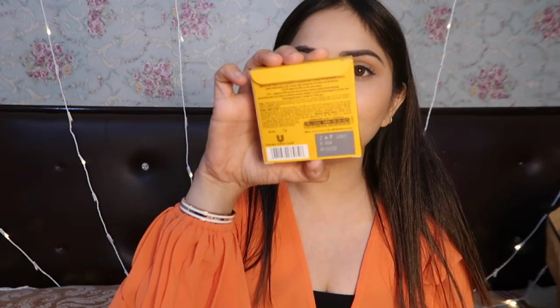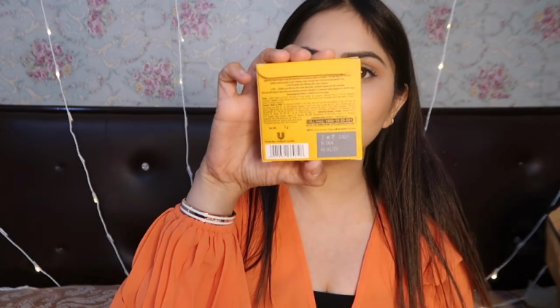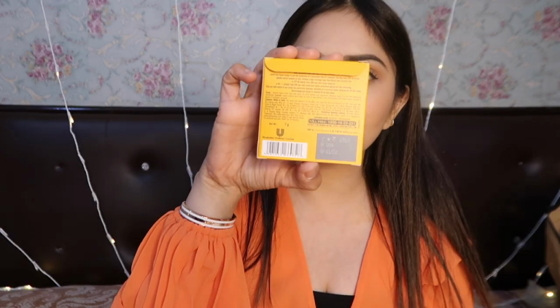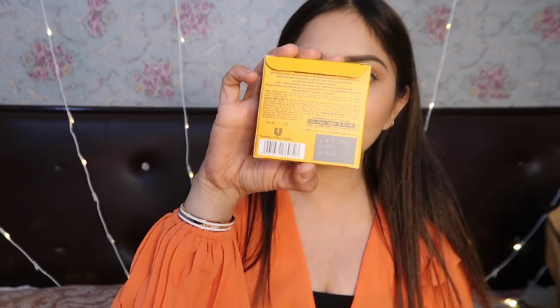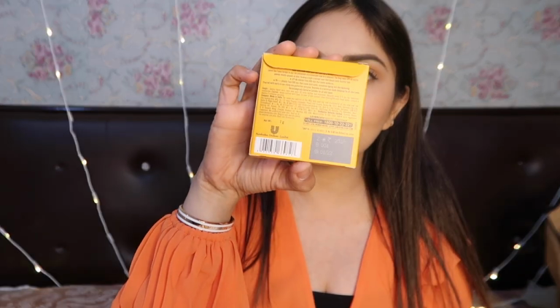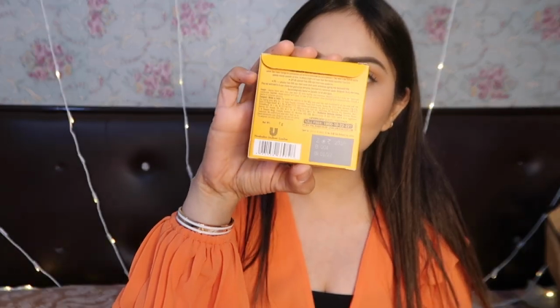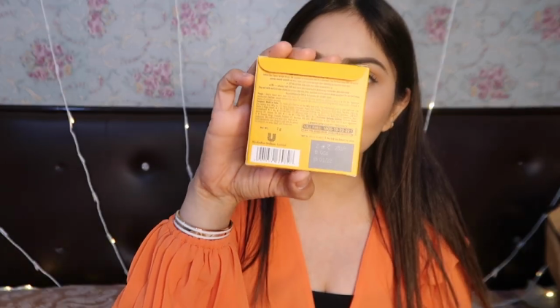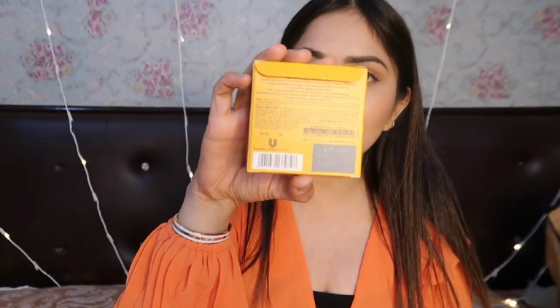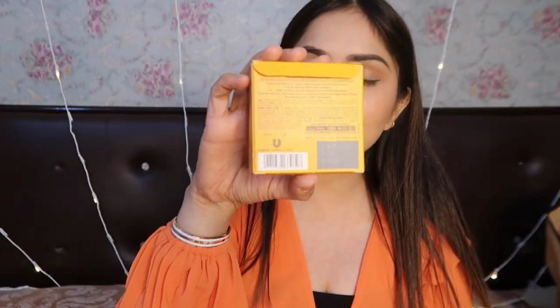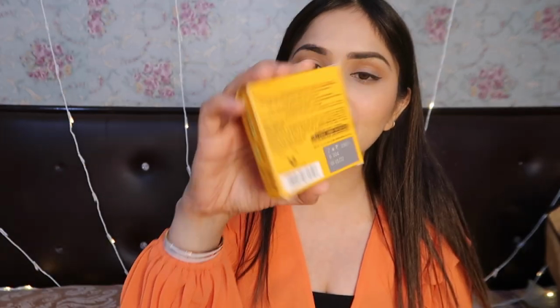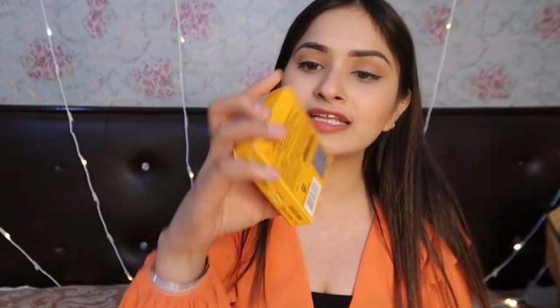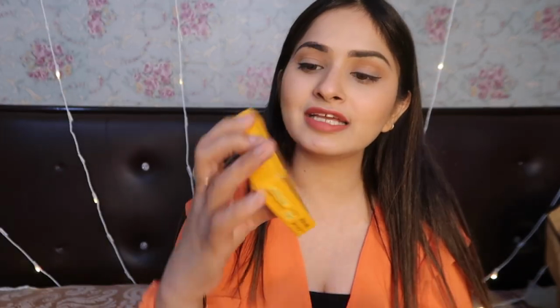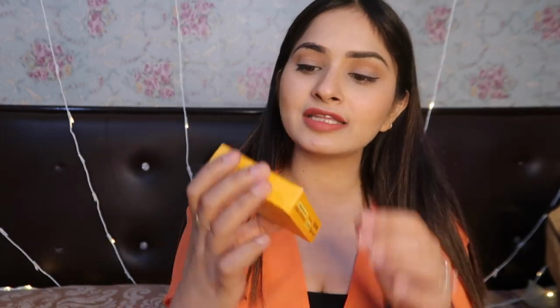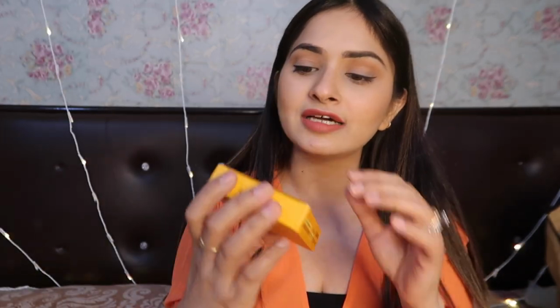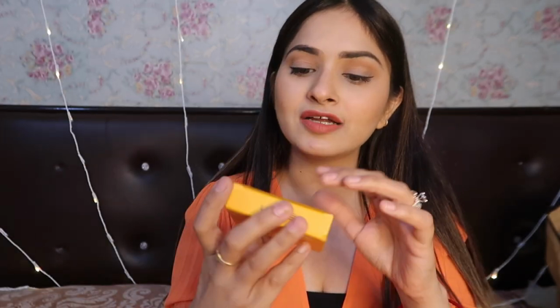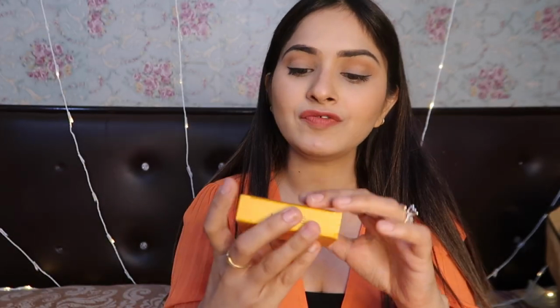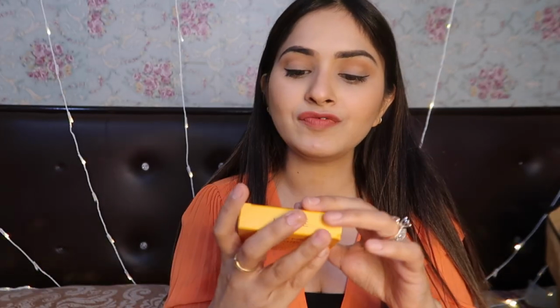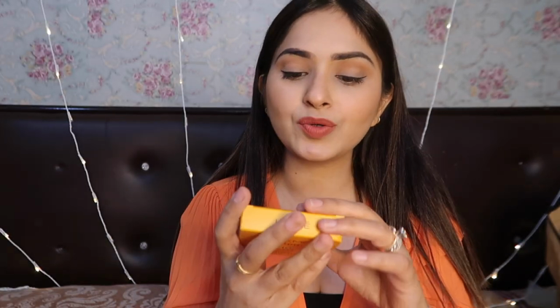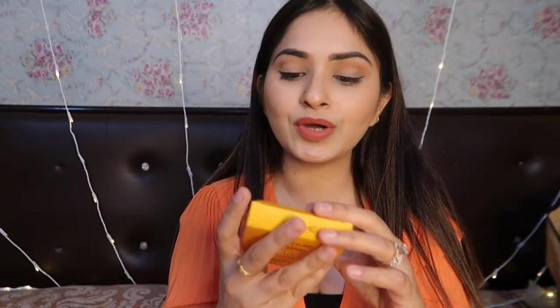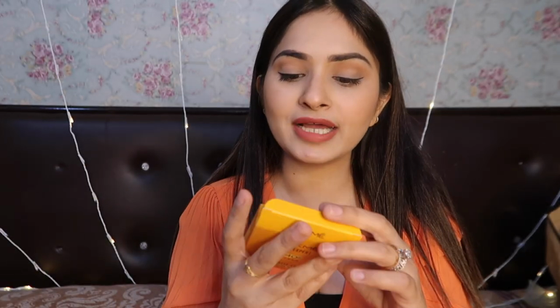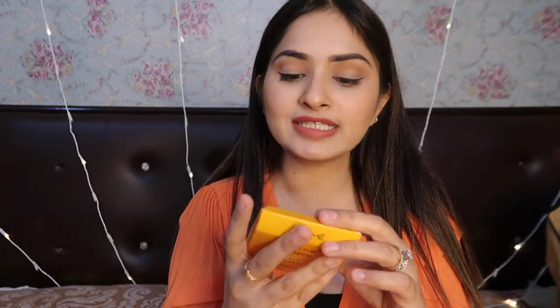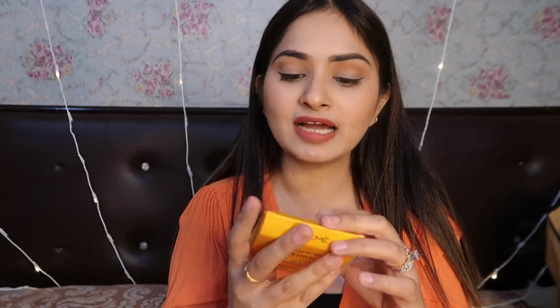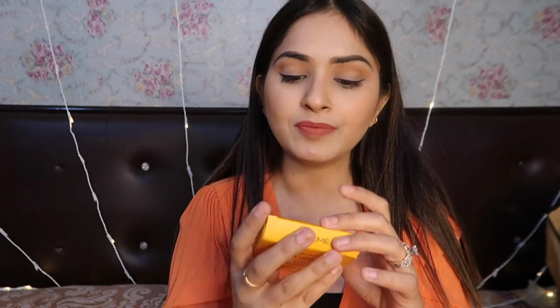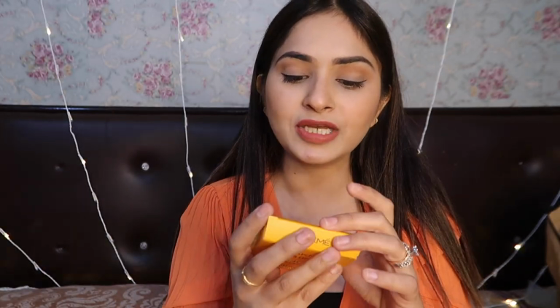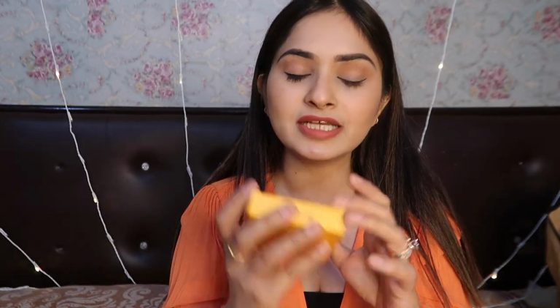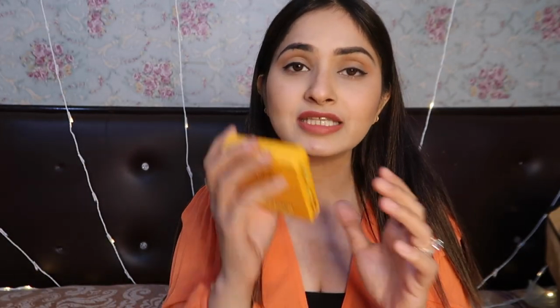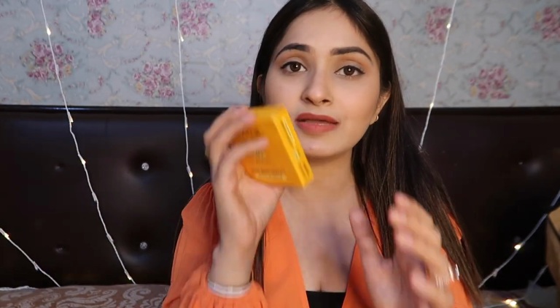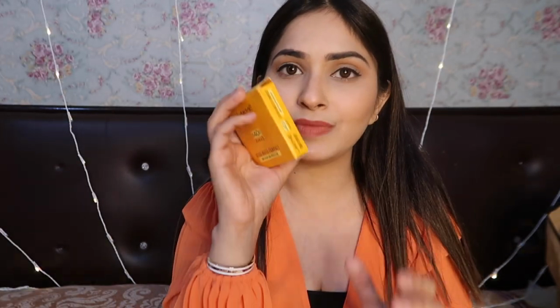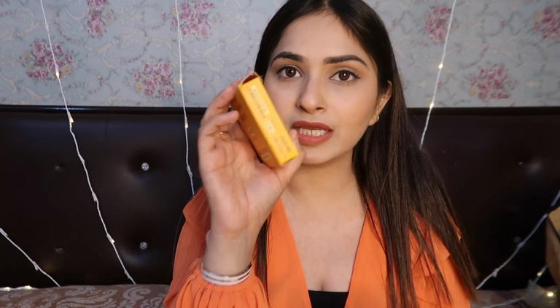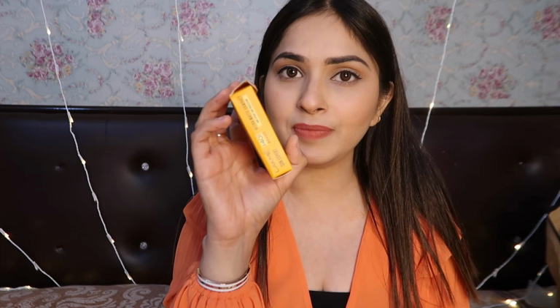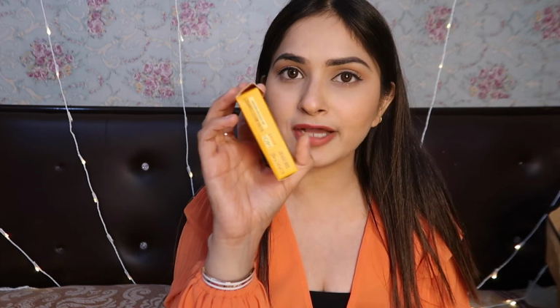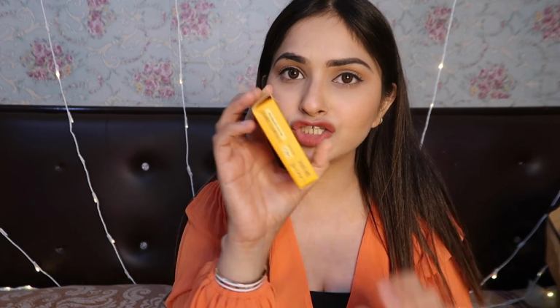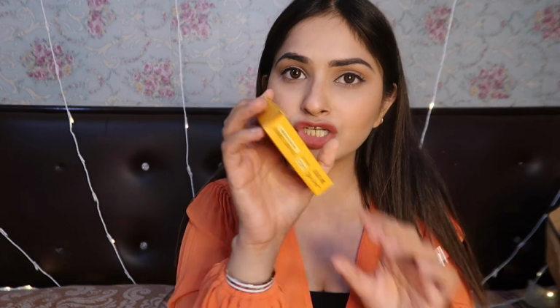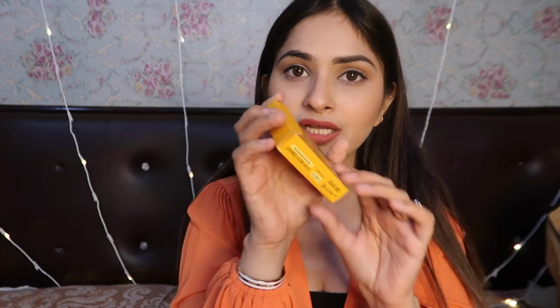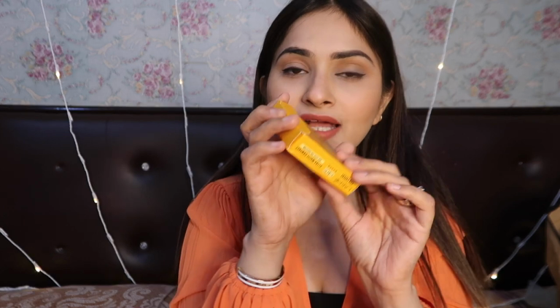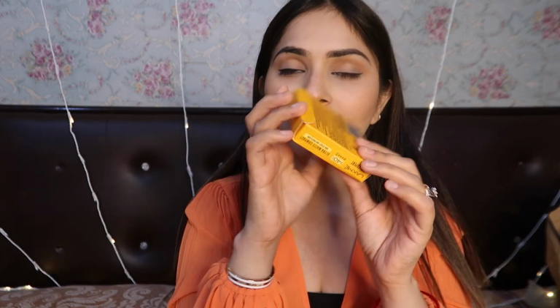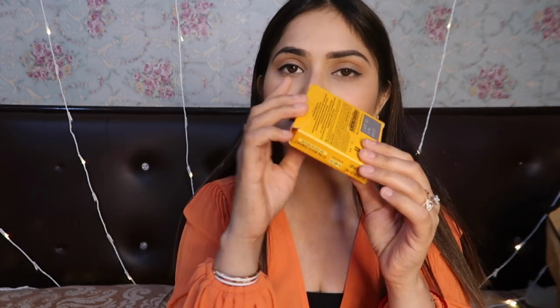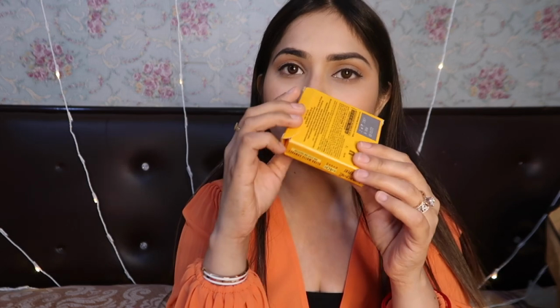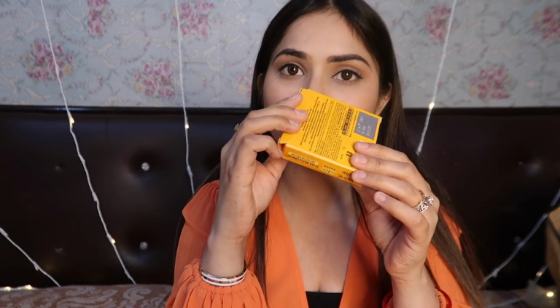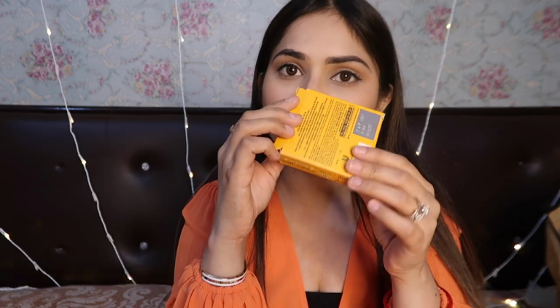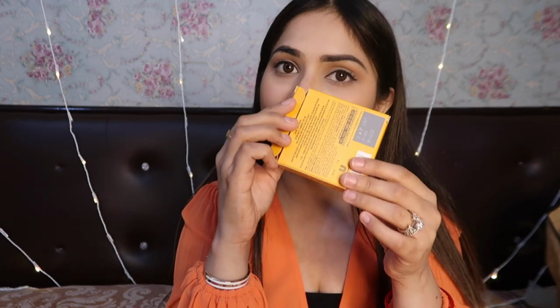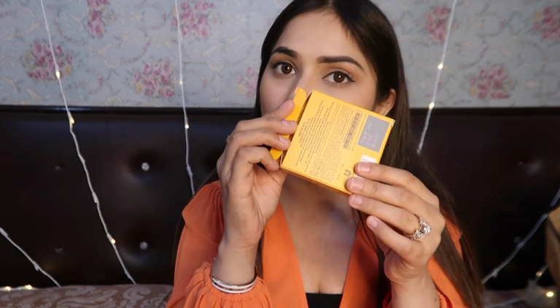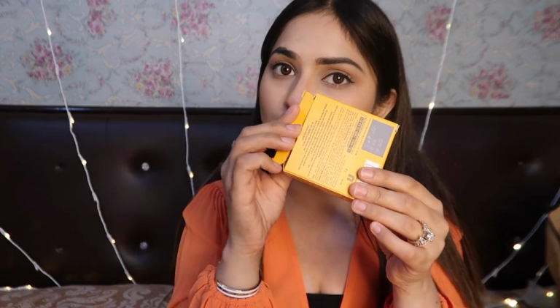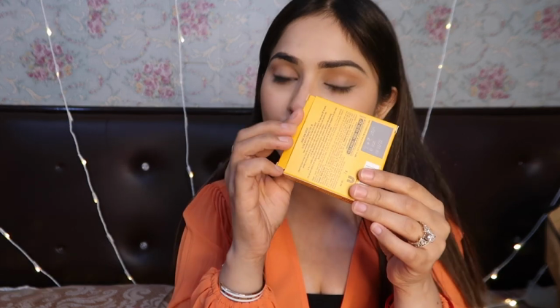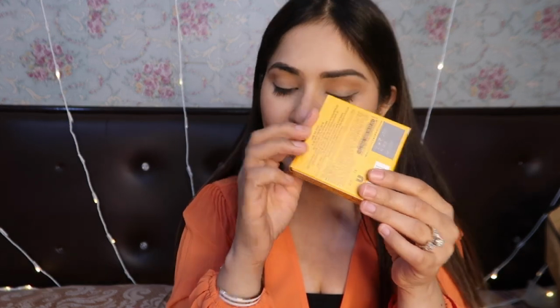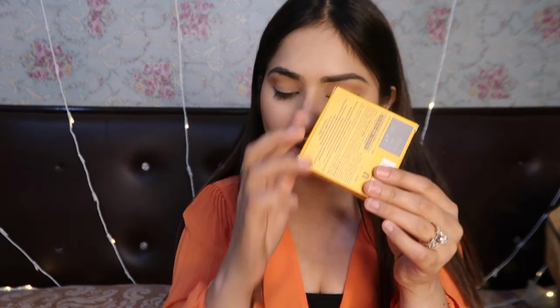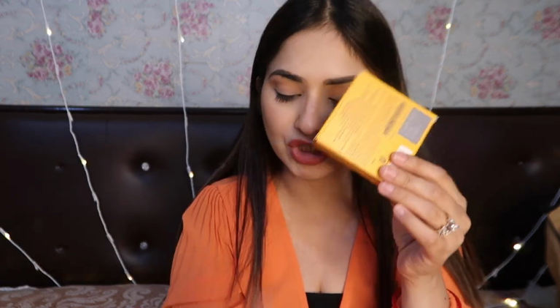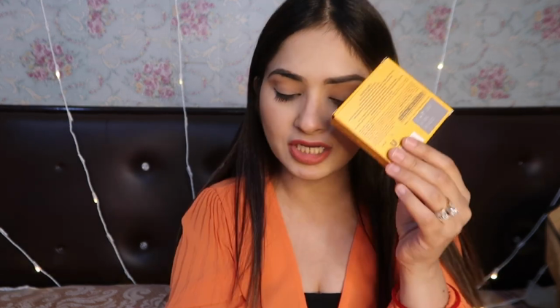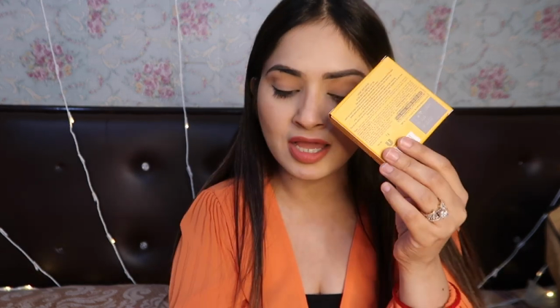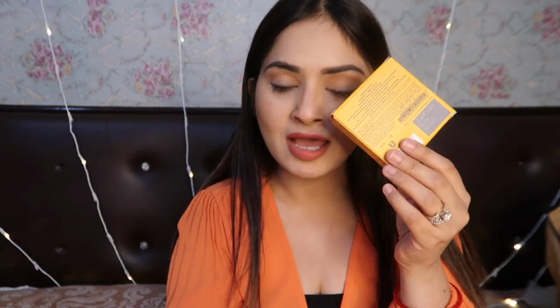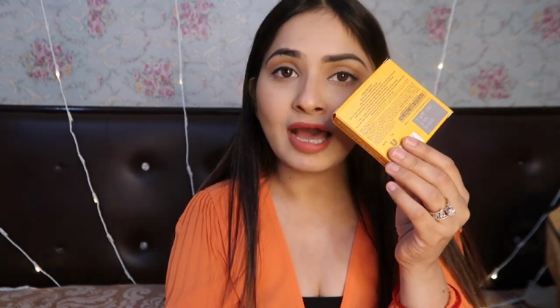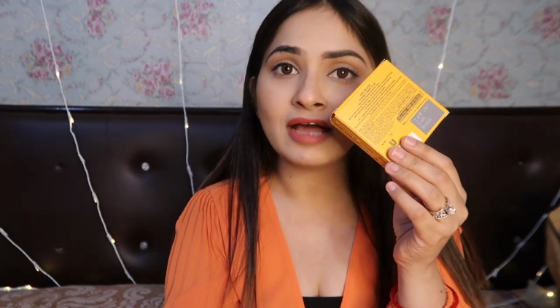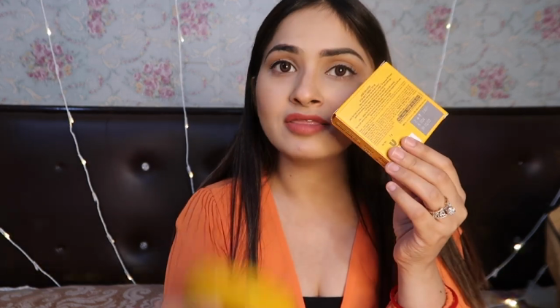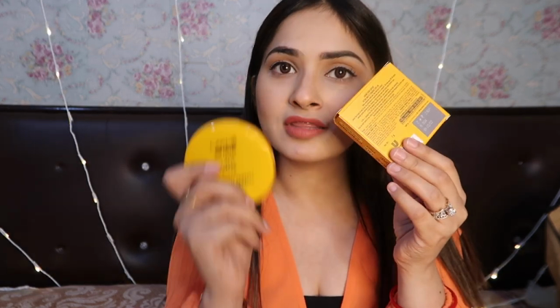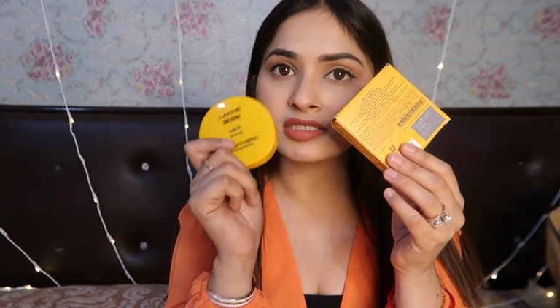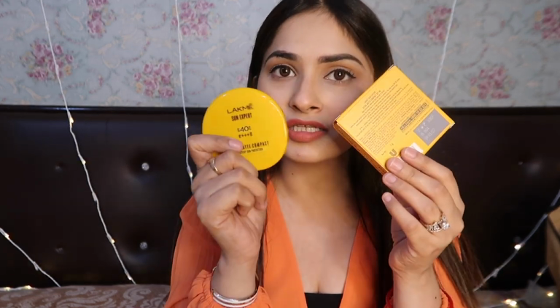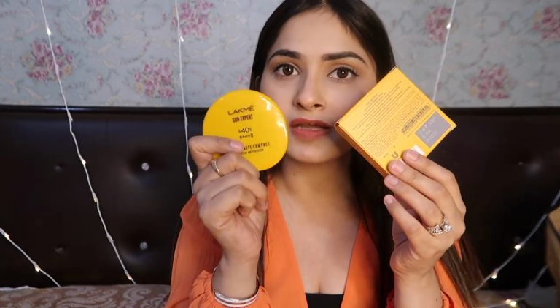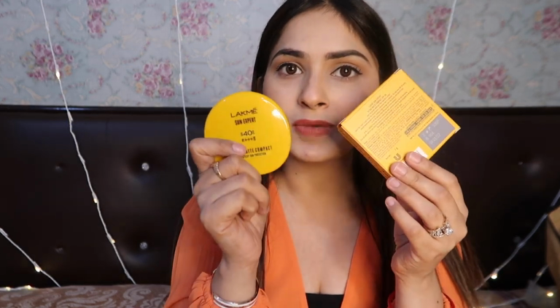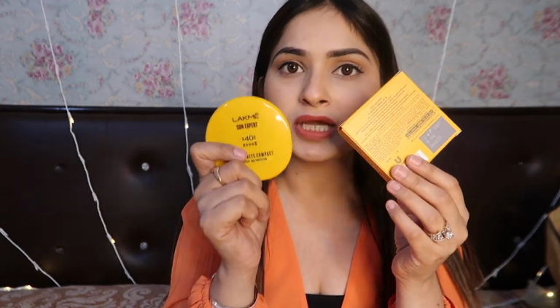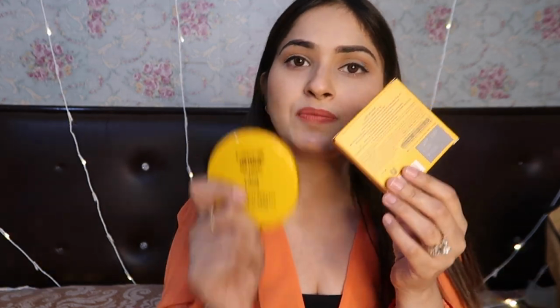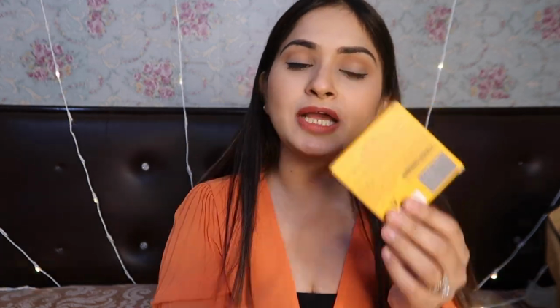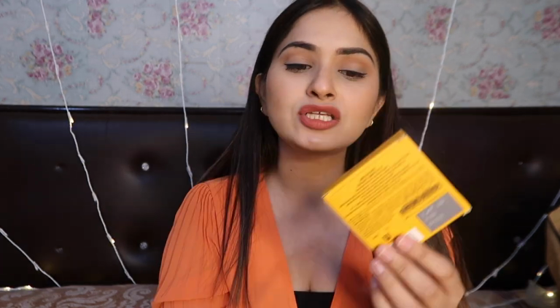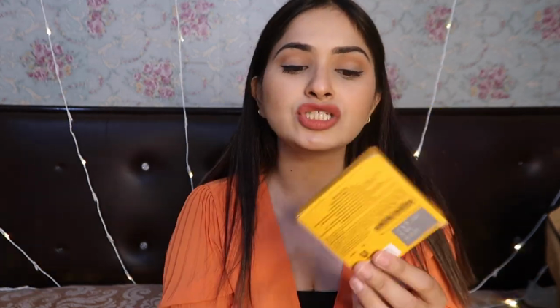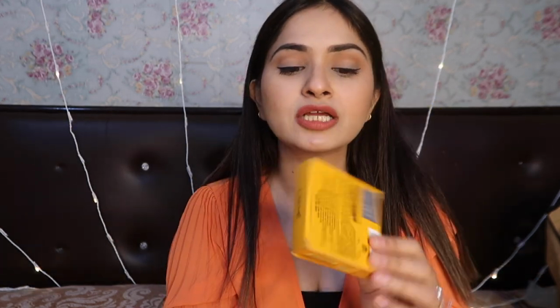It is also written on the back side. This is the main packaging — this is the outer packaging, and this is the inner main packaging.